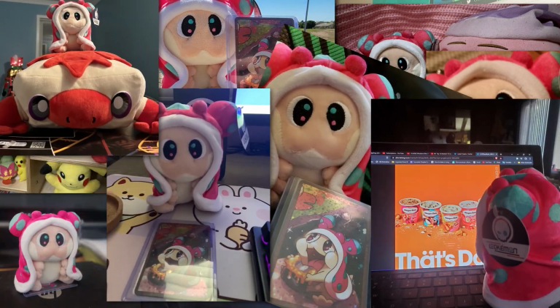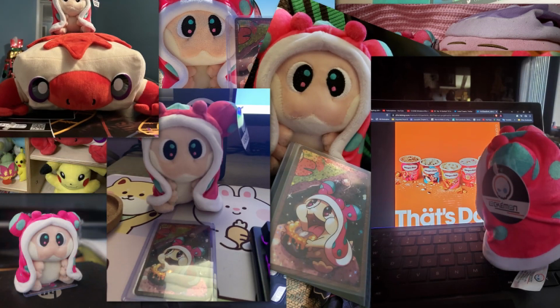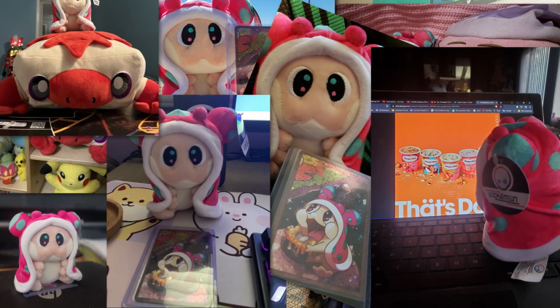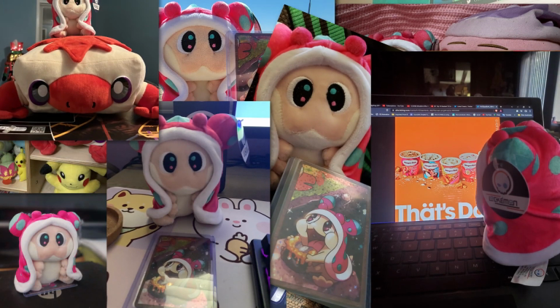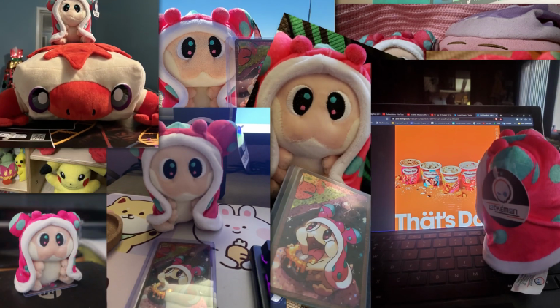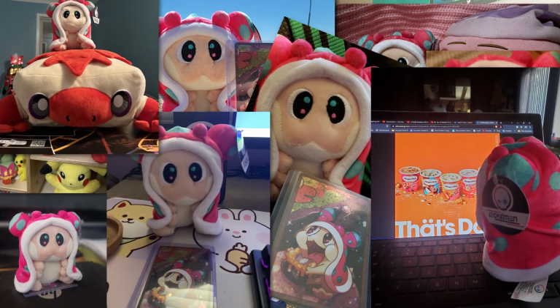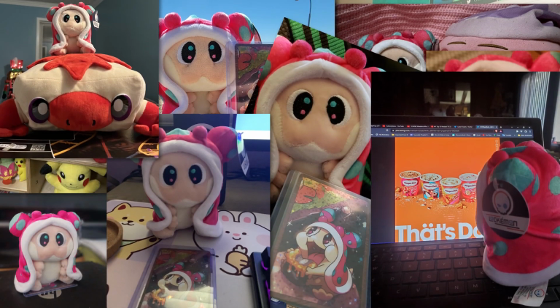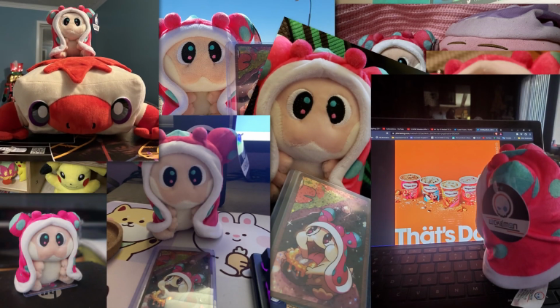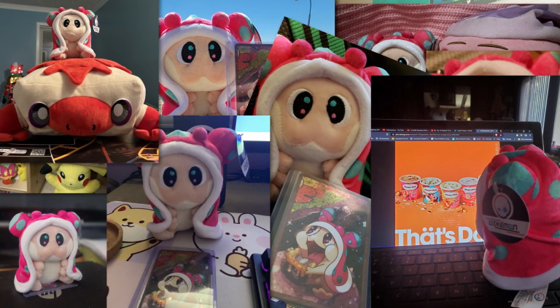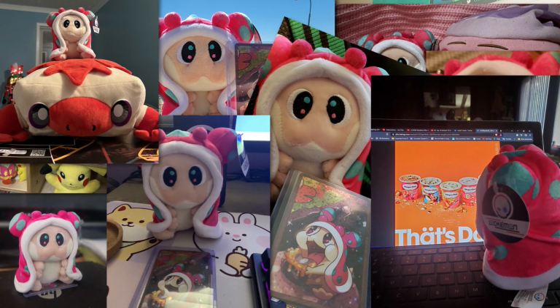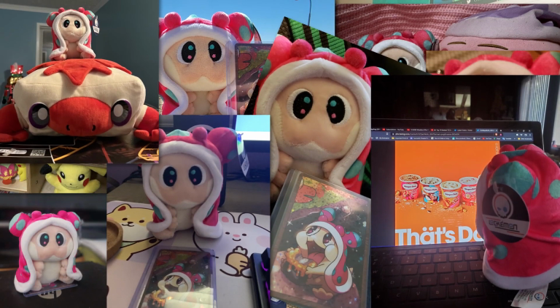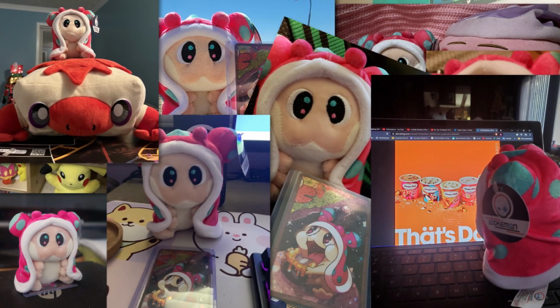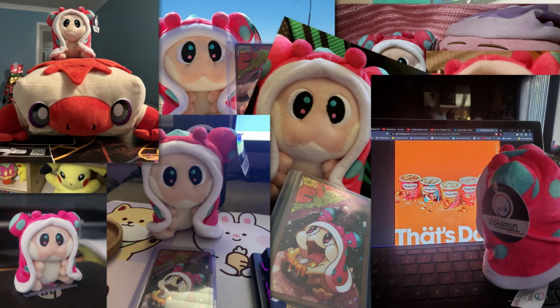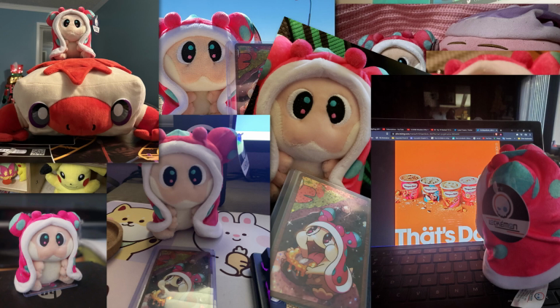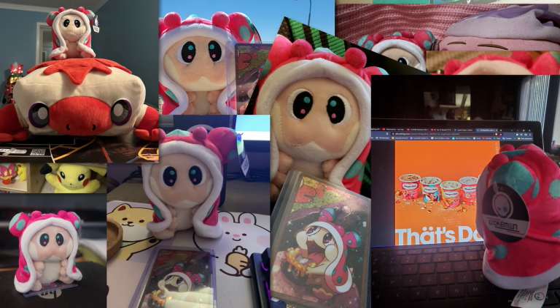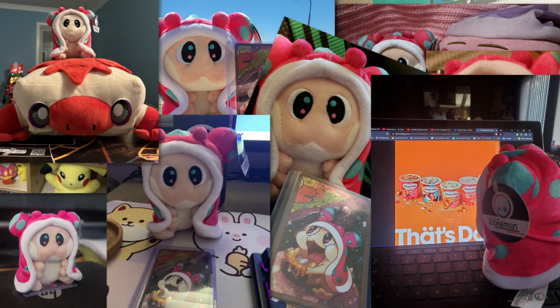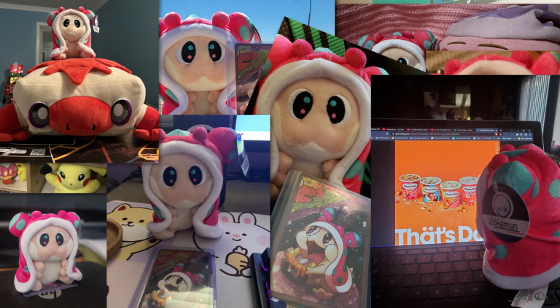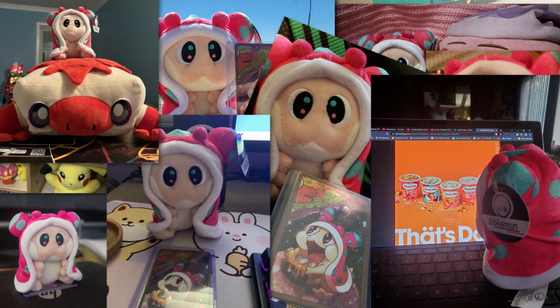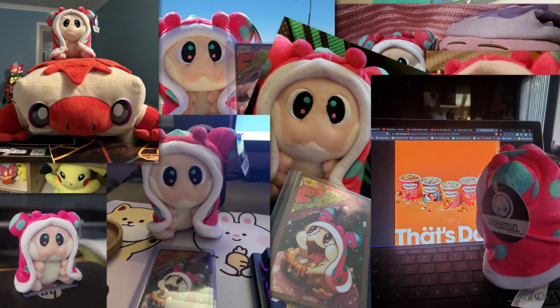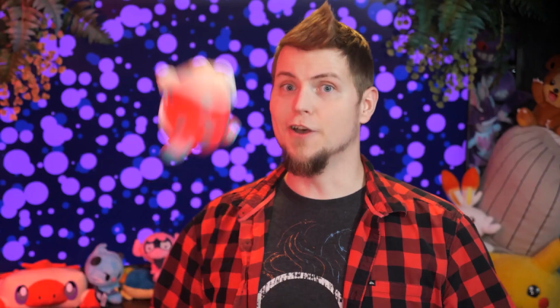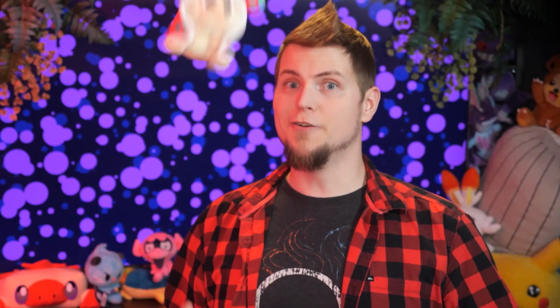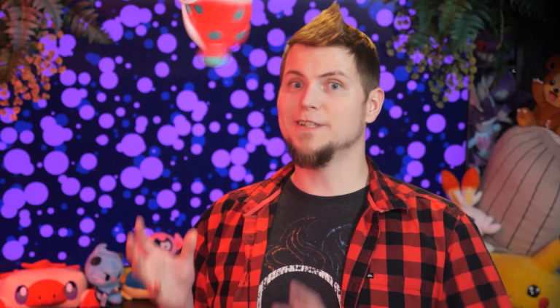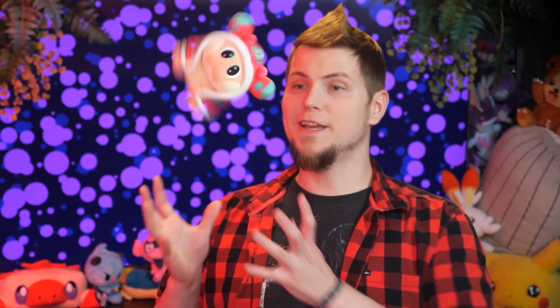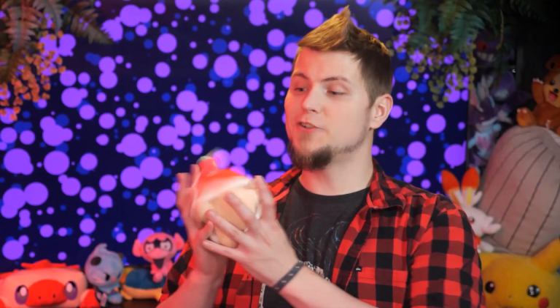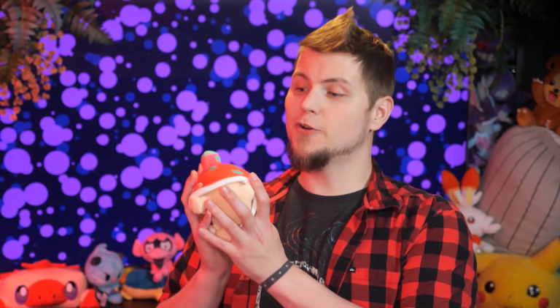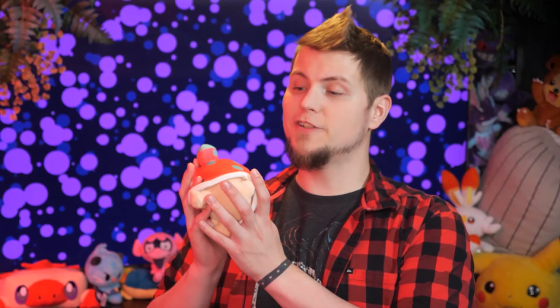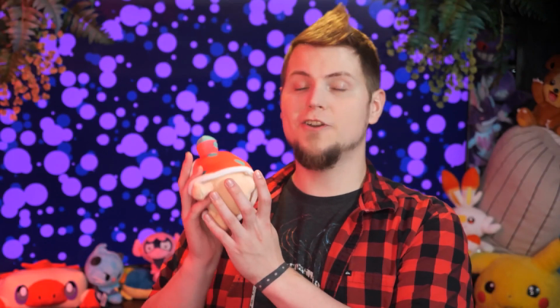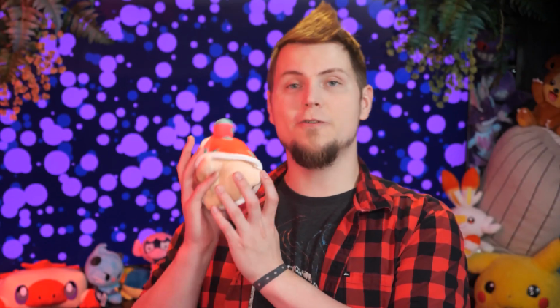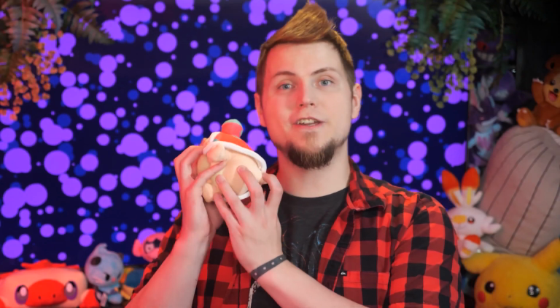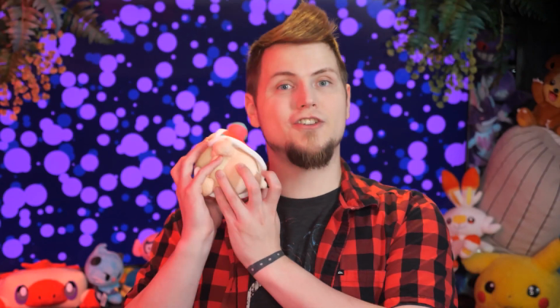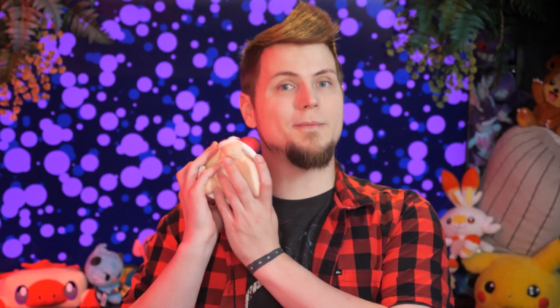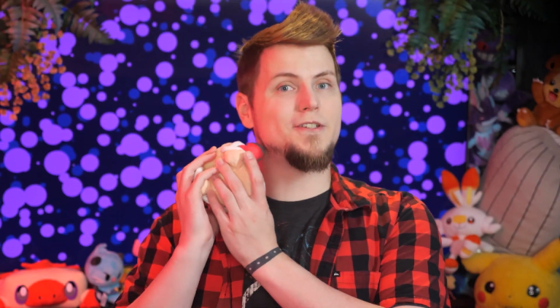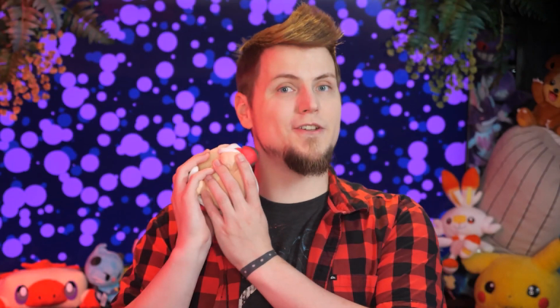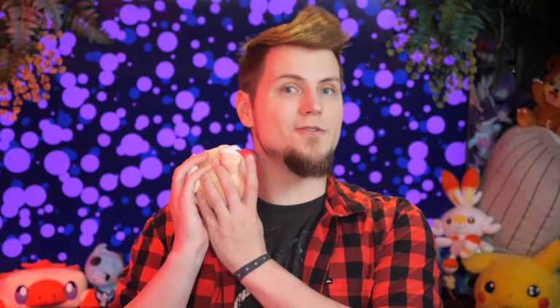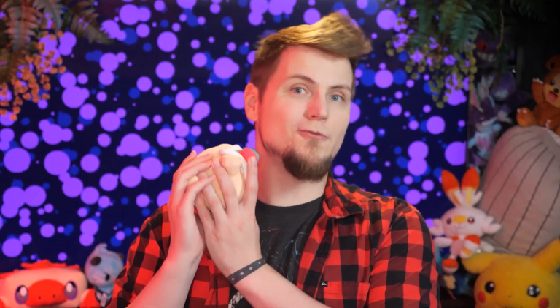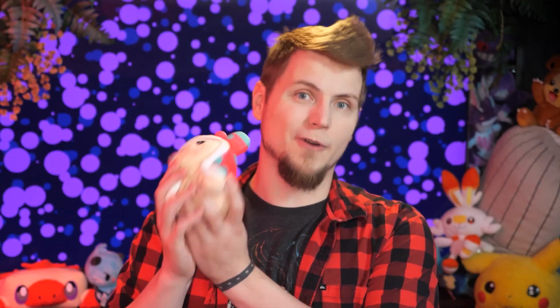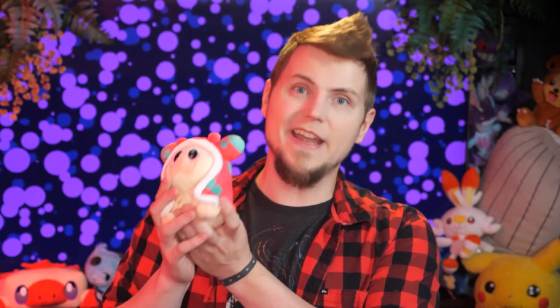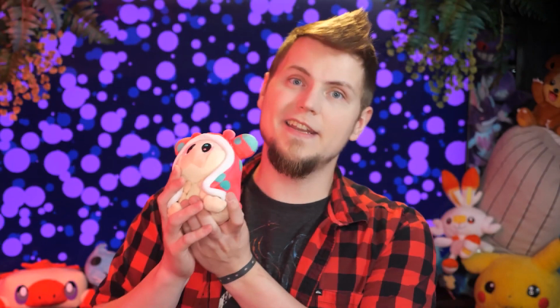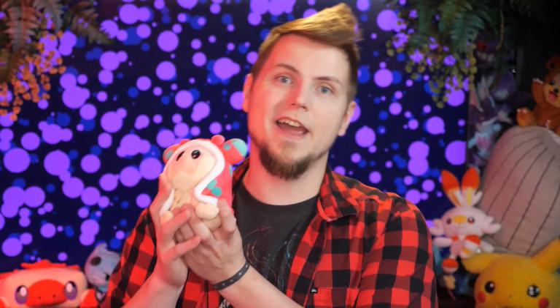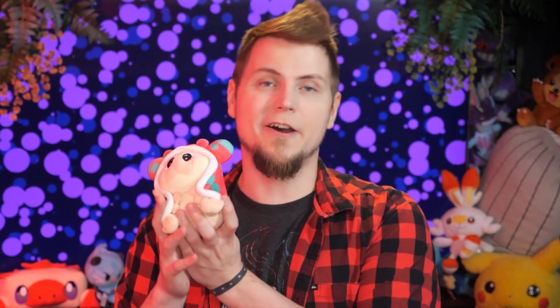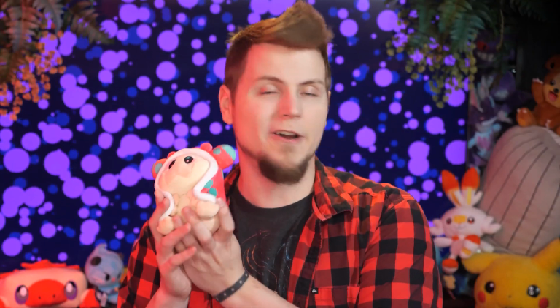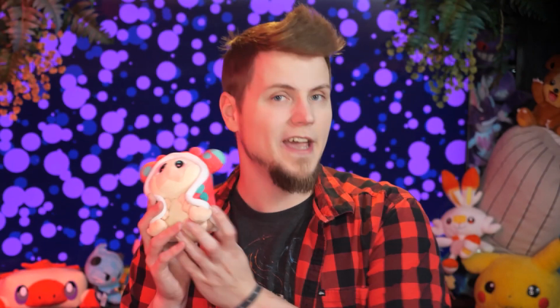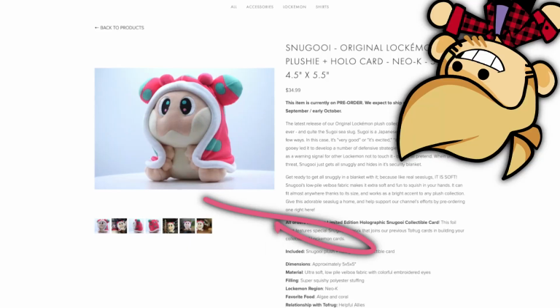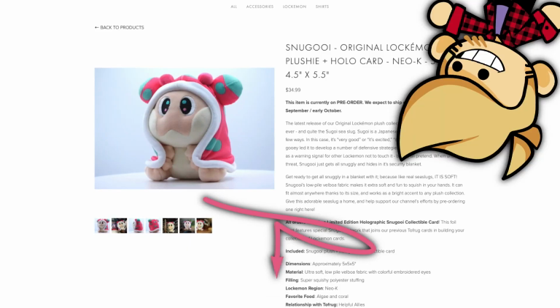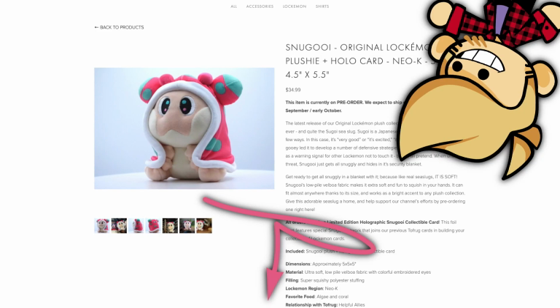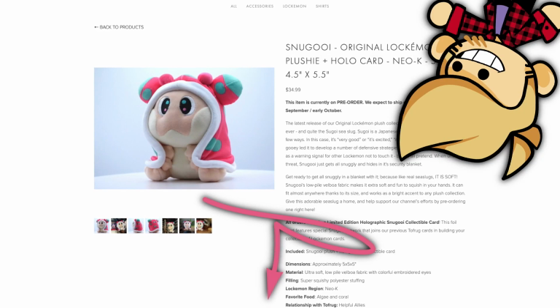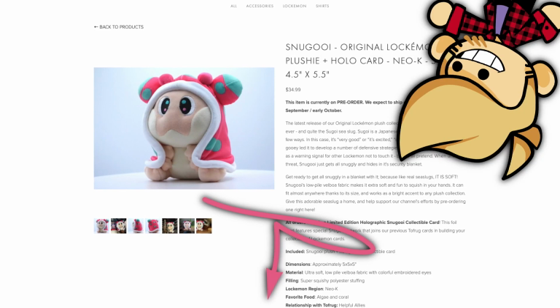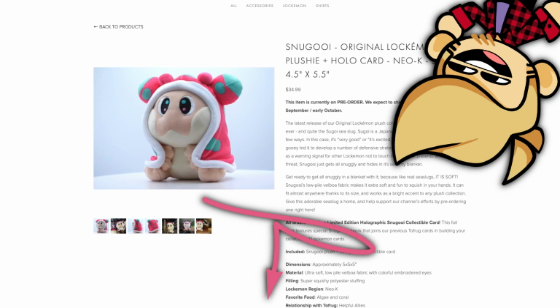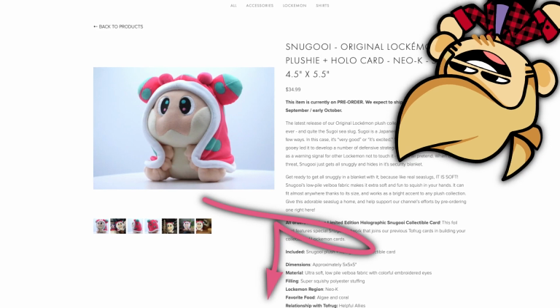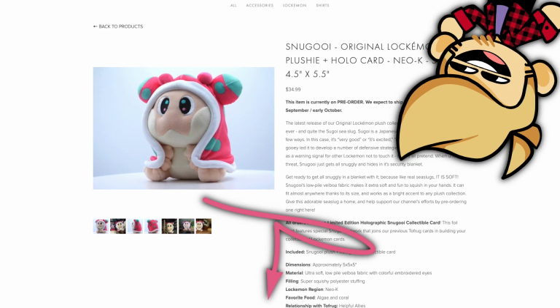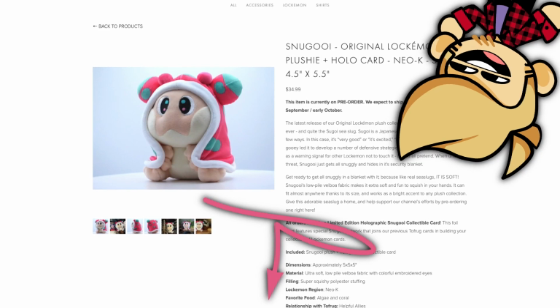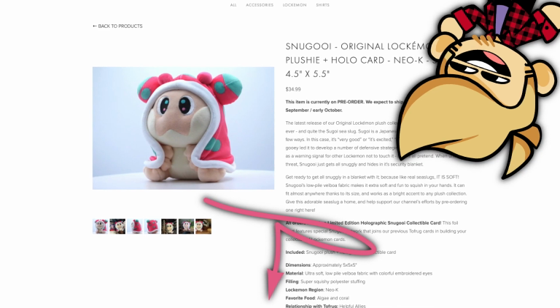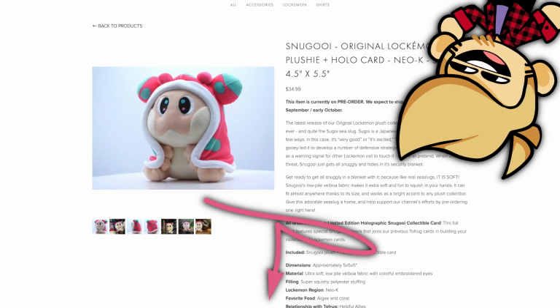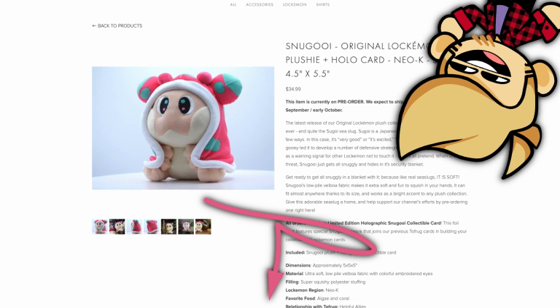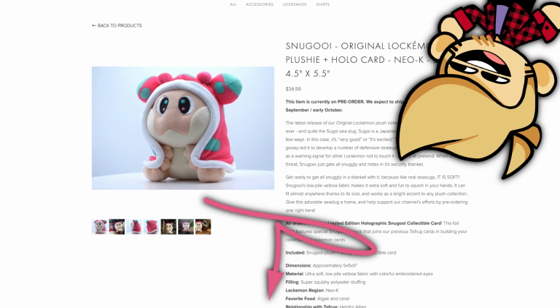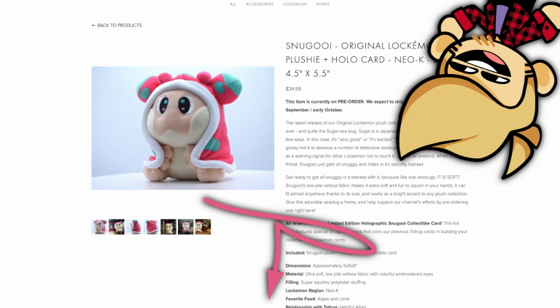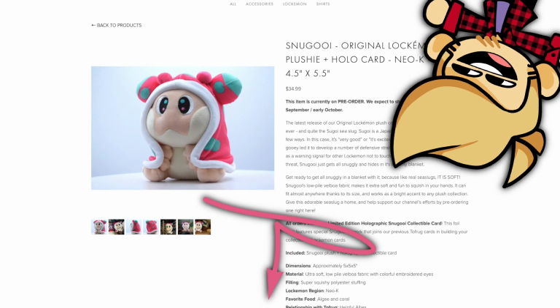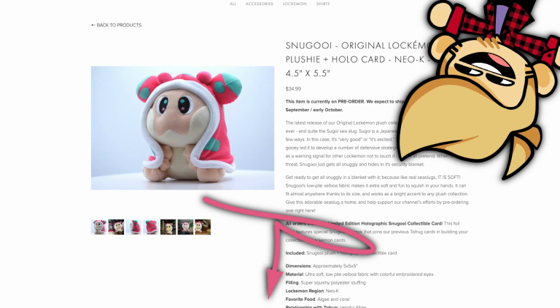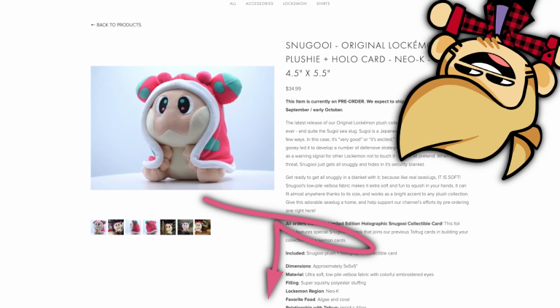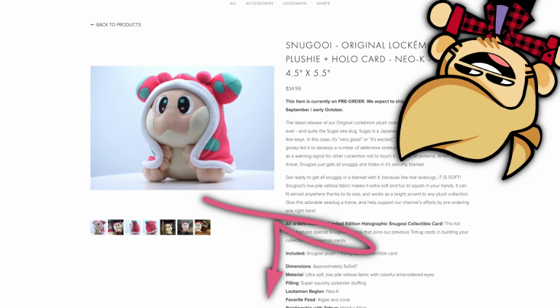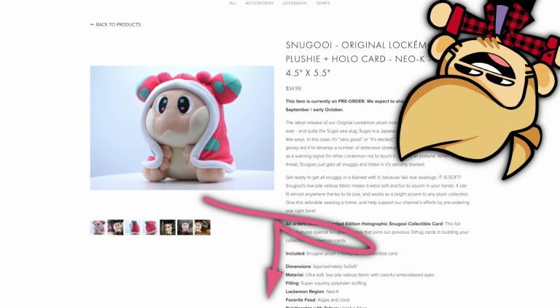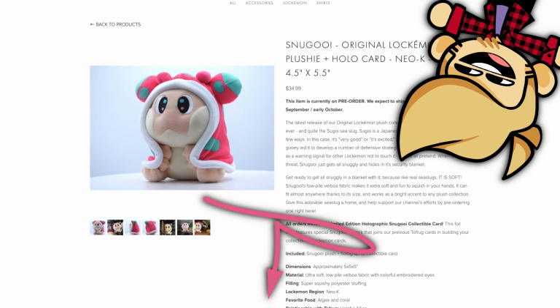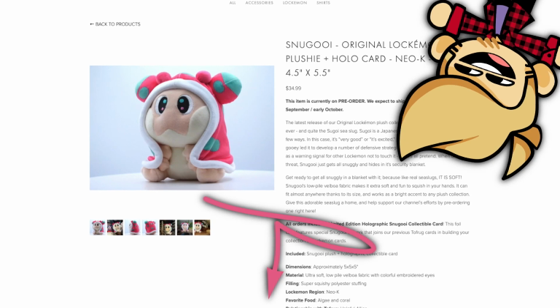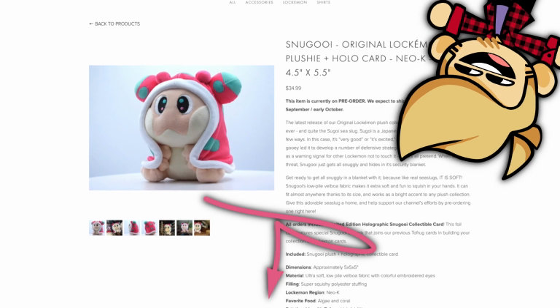Look at all of these Snugooeys now in their forever homes! They really do fit just about anywhere. So to get your Snugooey shipped to you right now, check it out at noggin.net — link in the description.